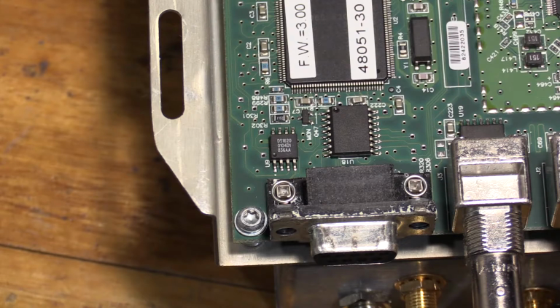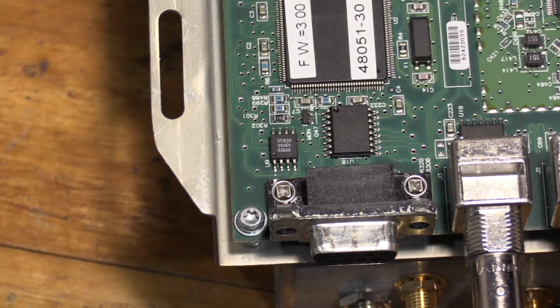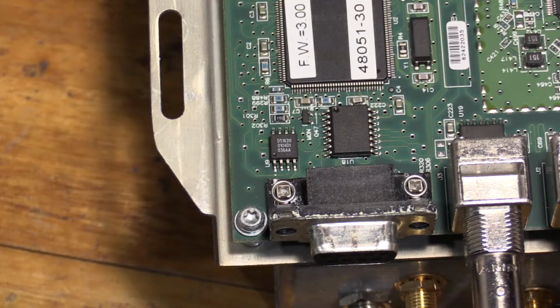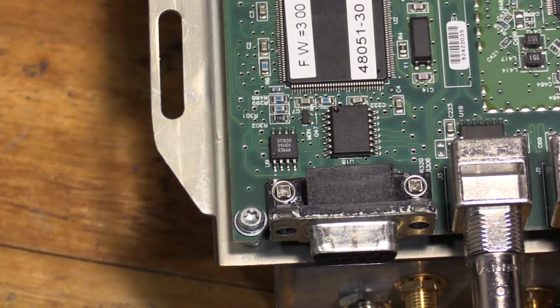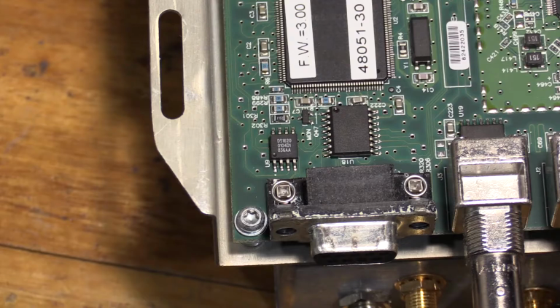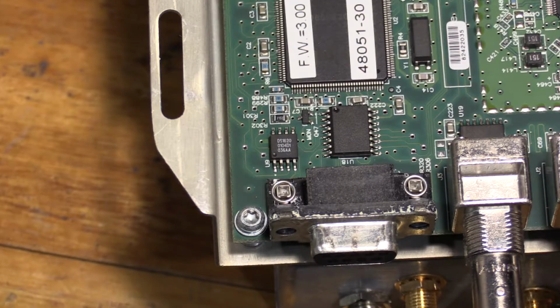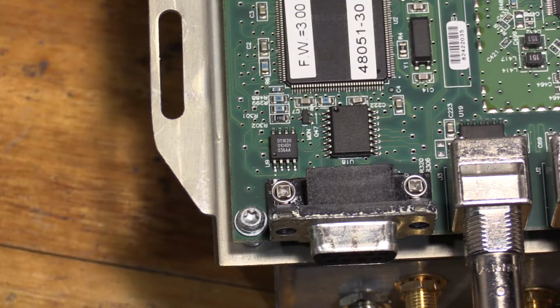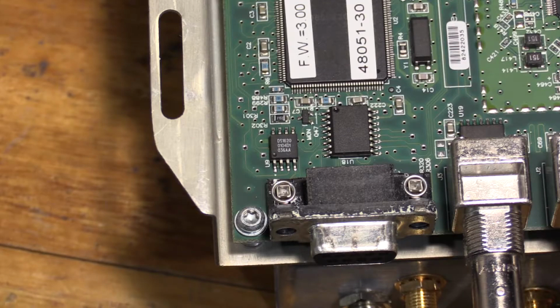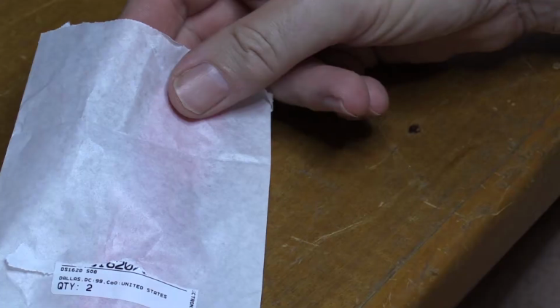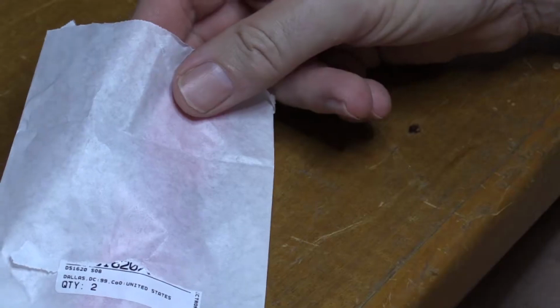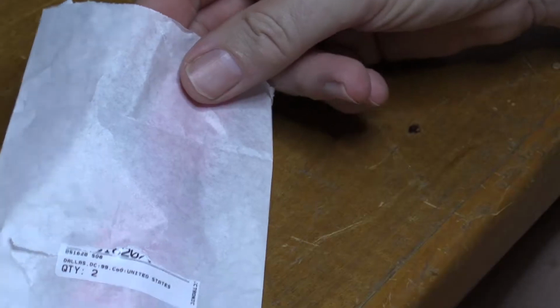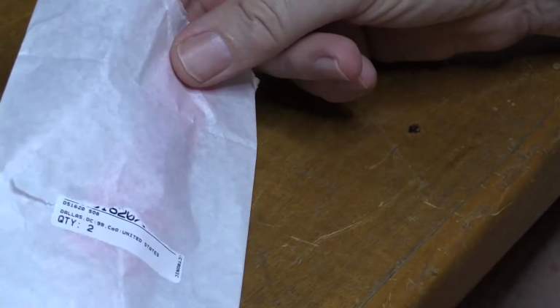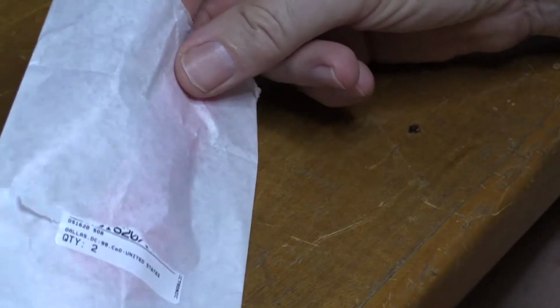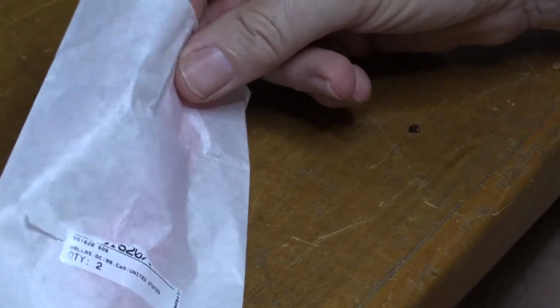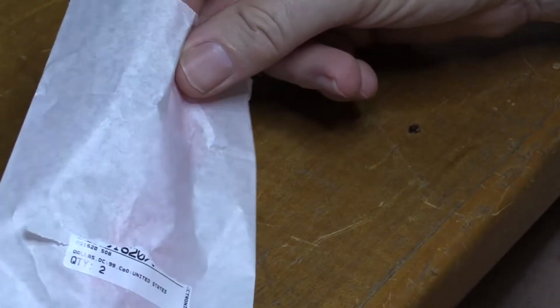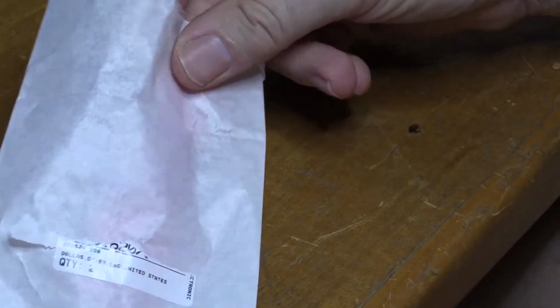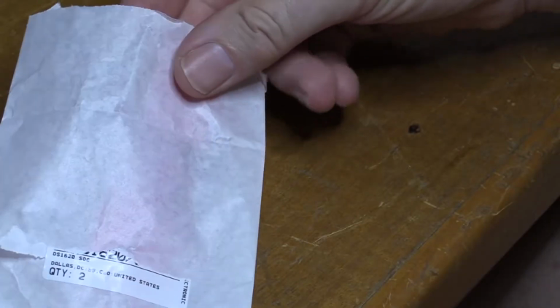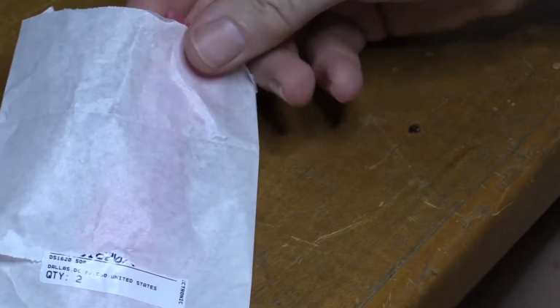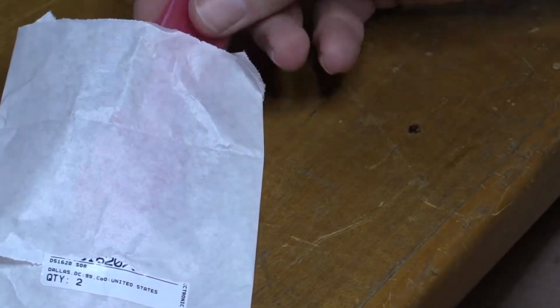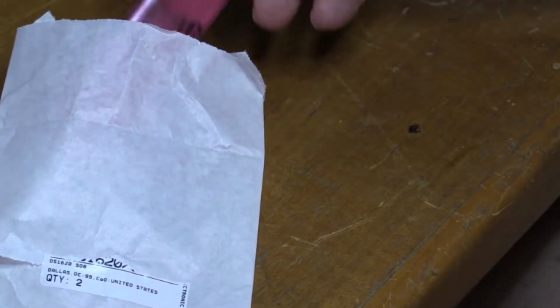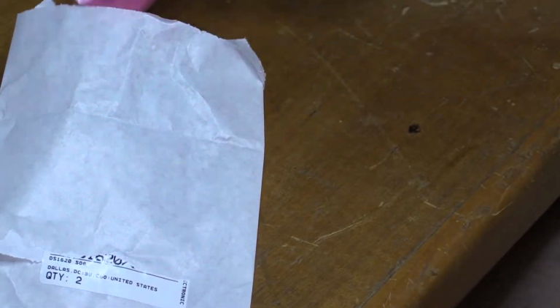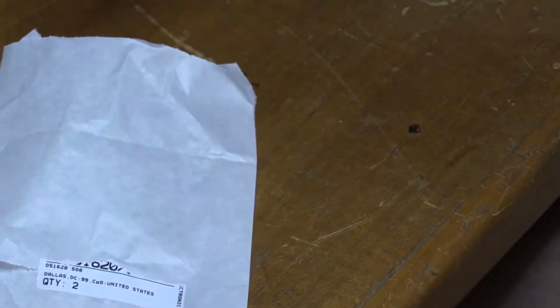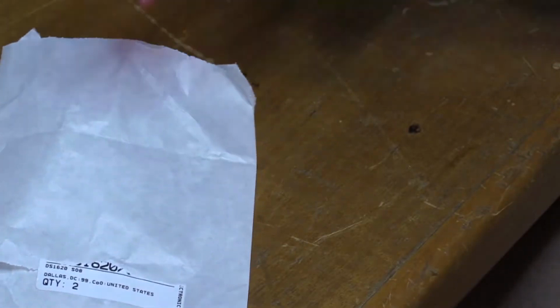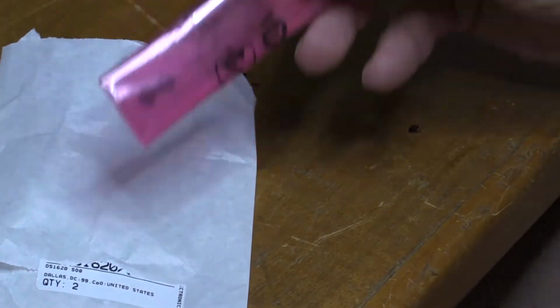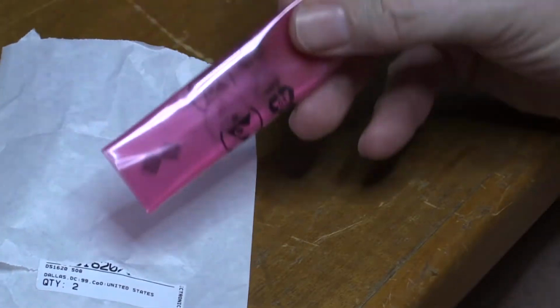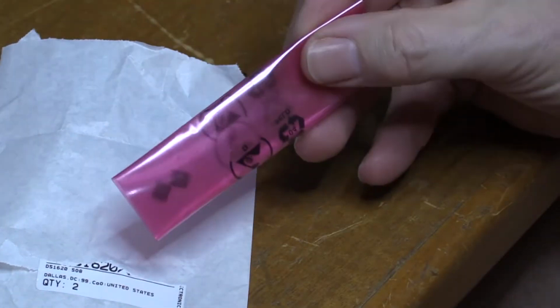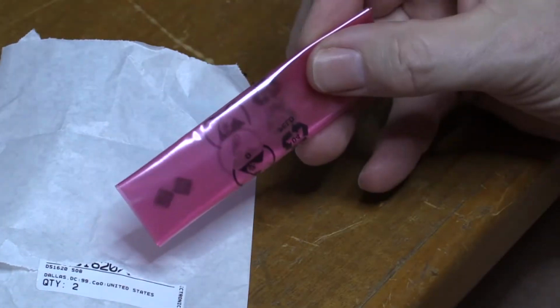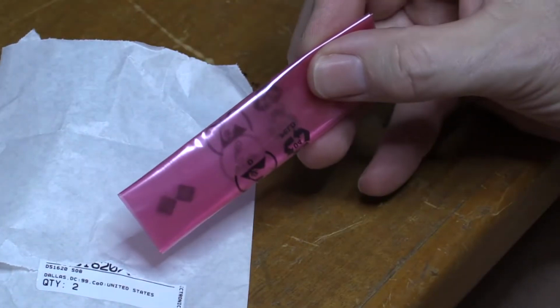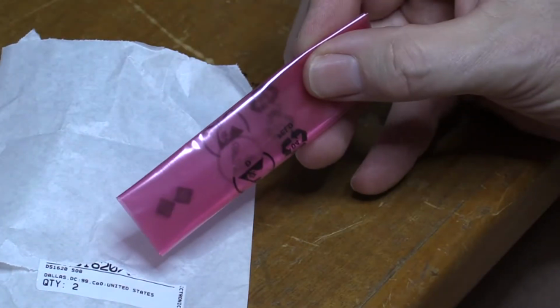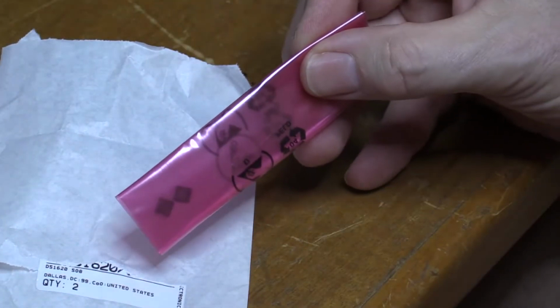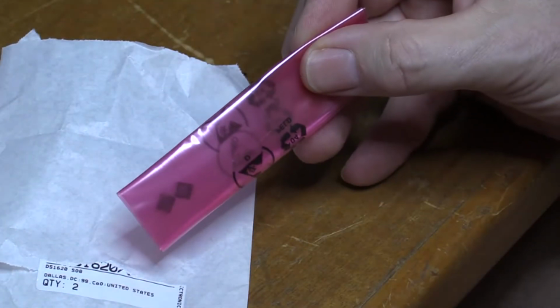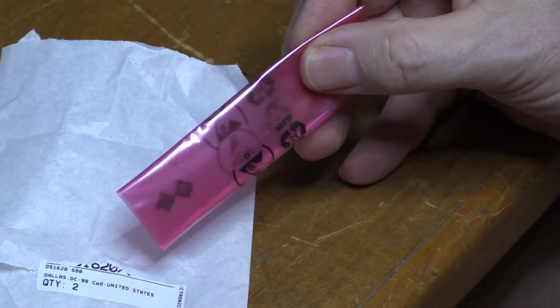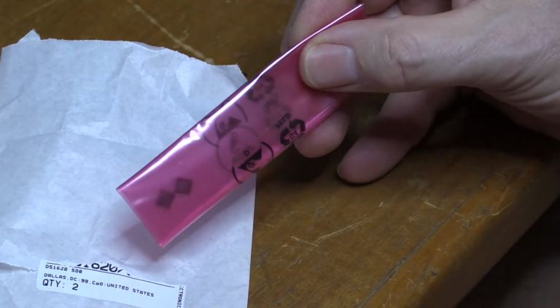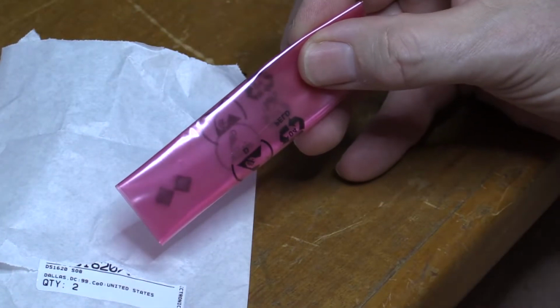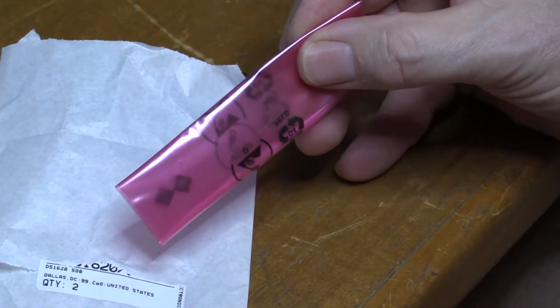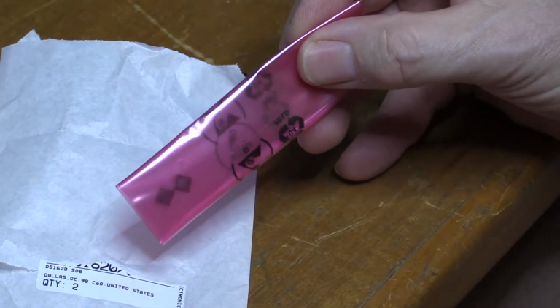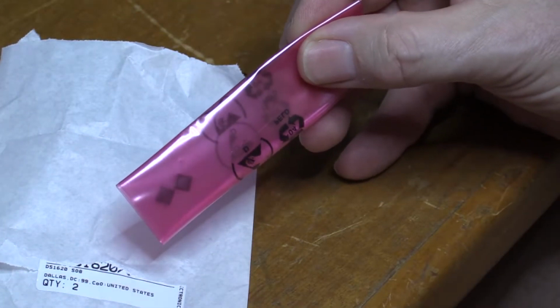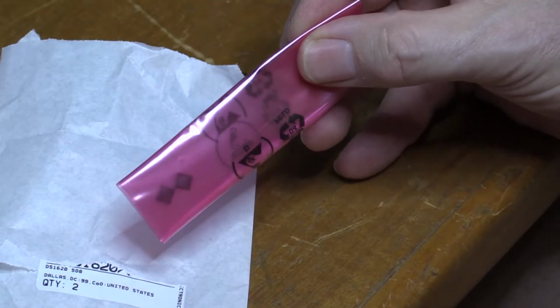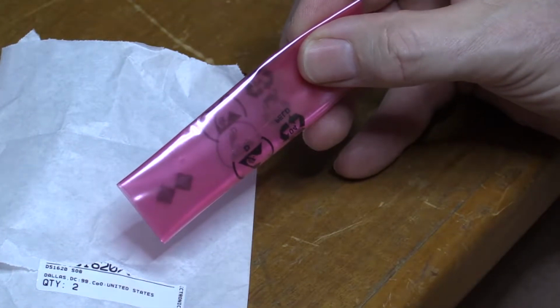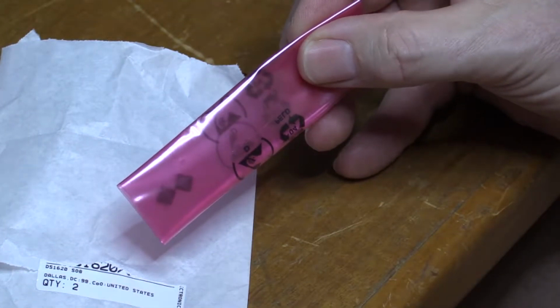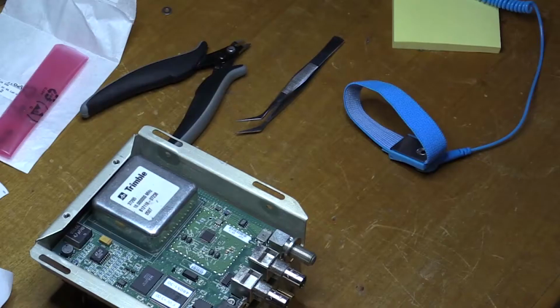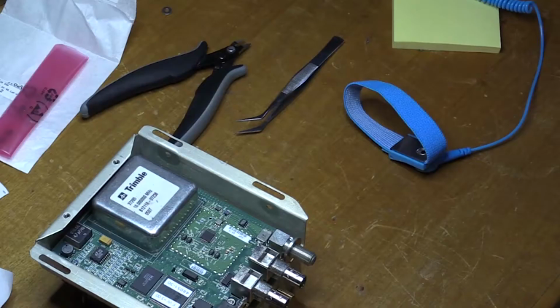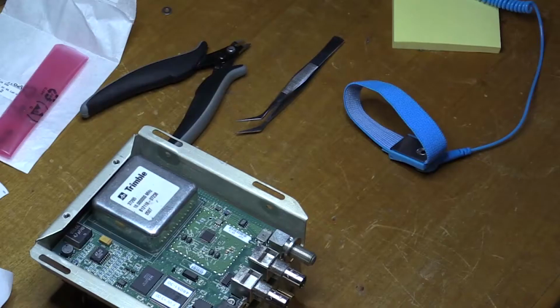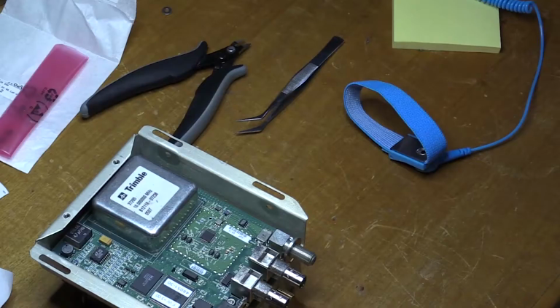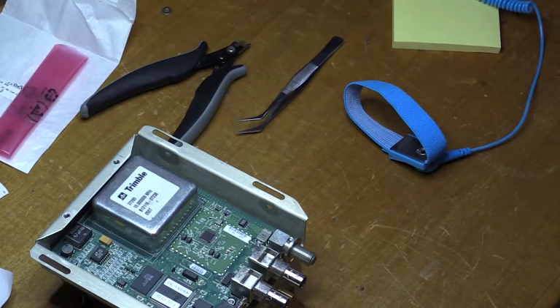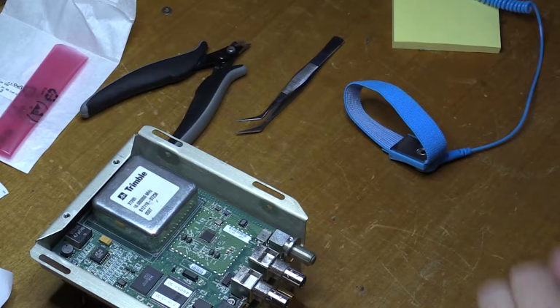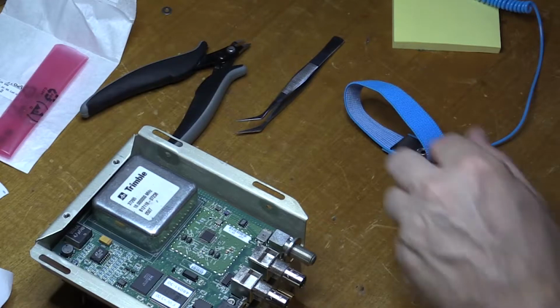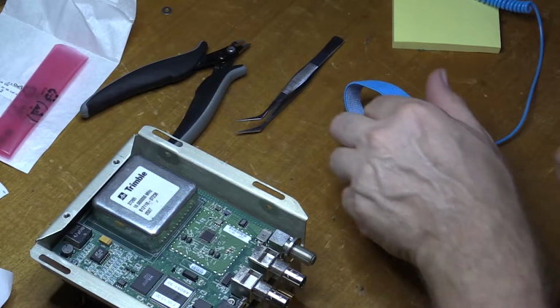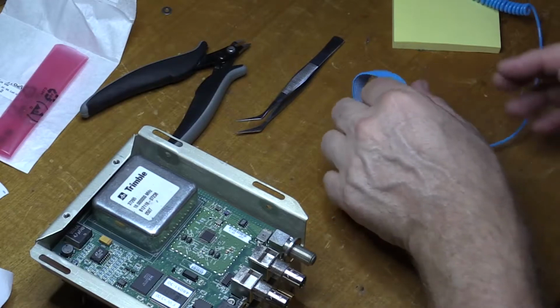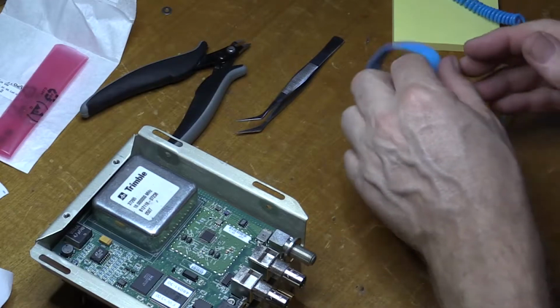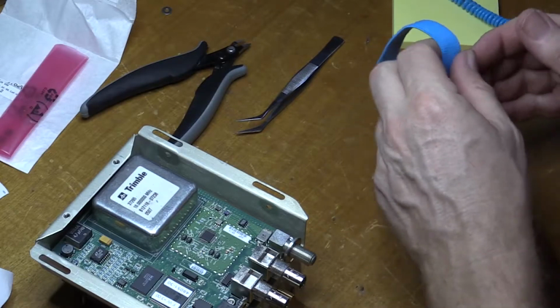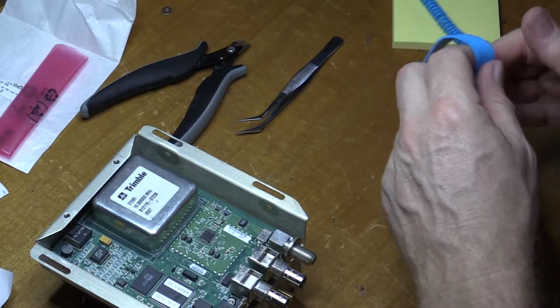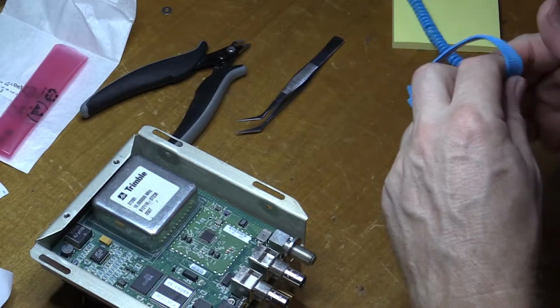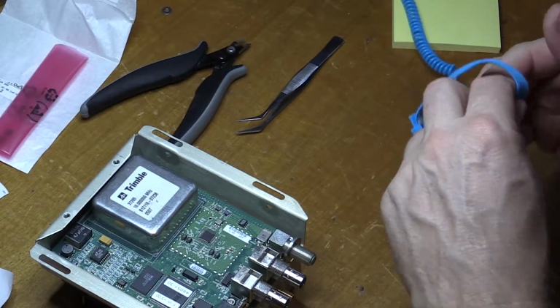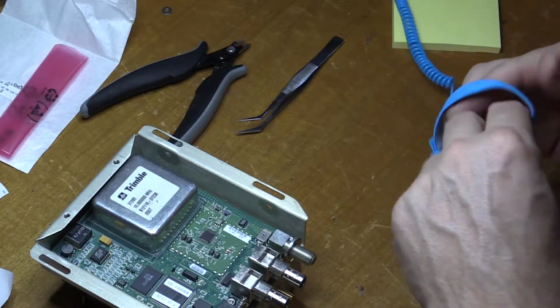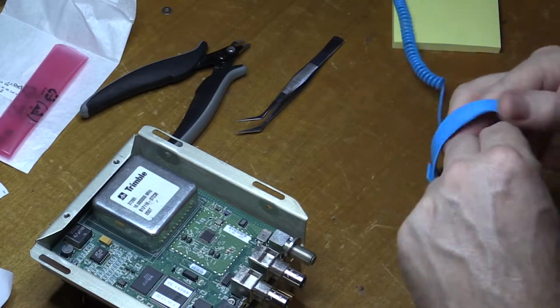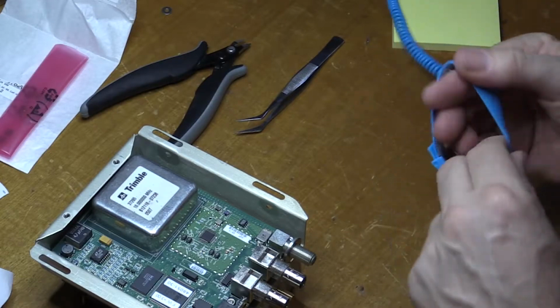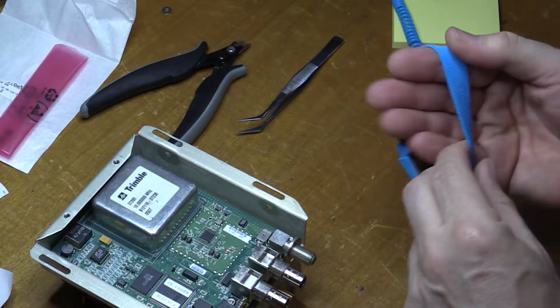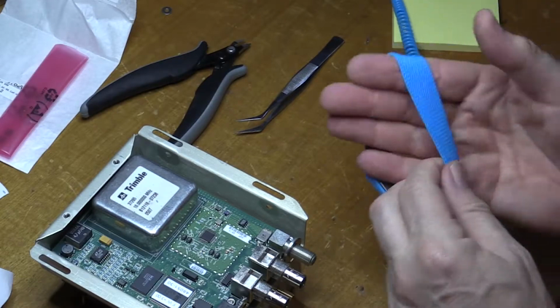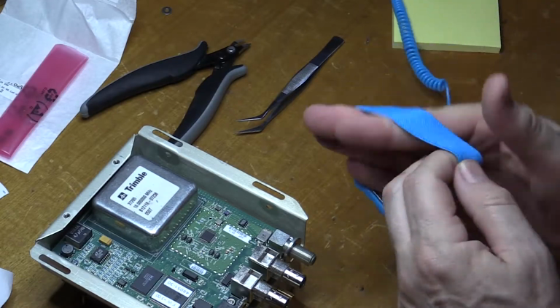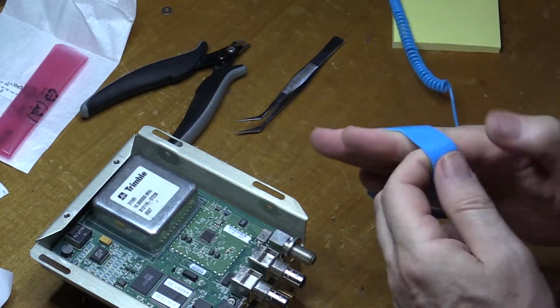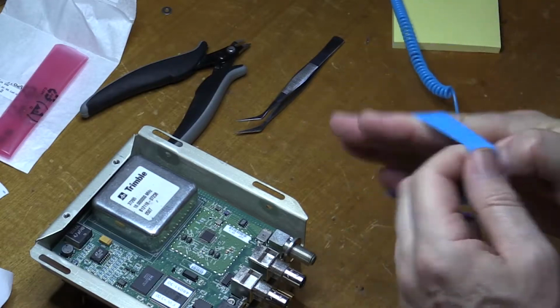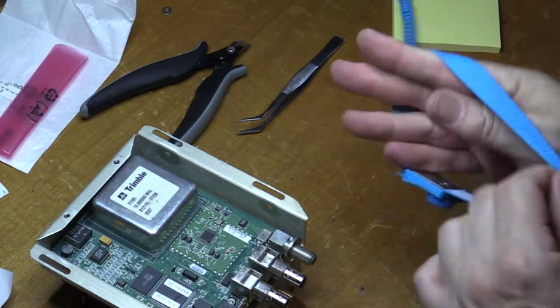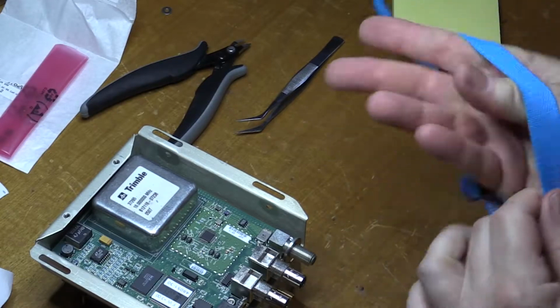I bought a replacement off eBay. I actually got two of them pretty much for the price of one — about $16 Australian. Just take static precautions.